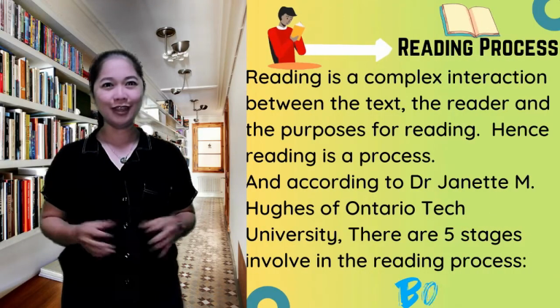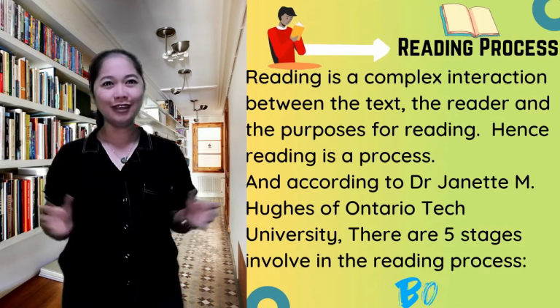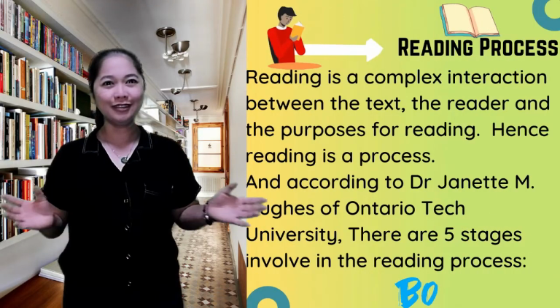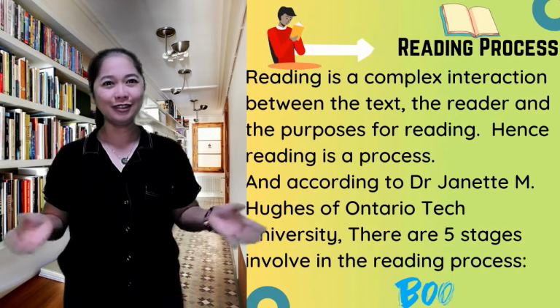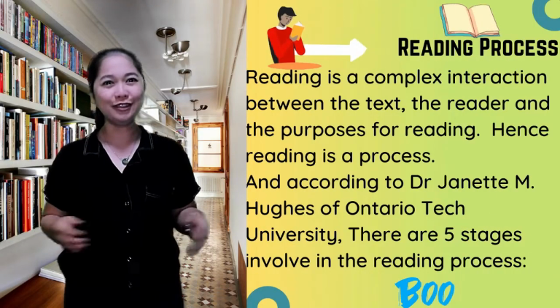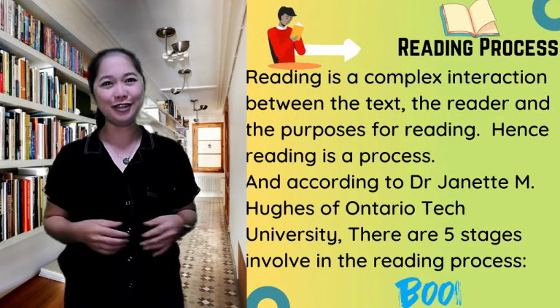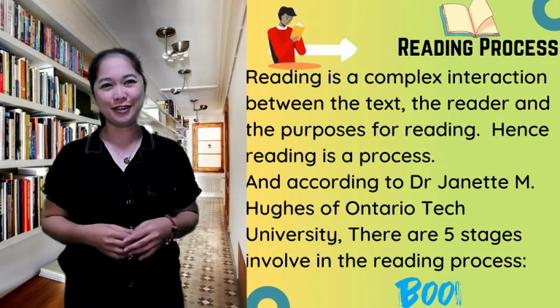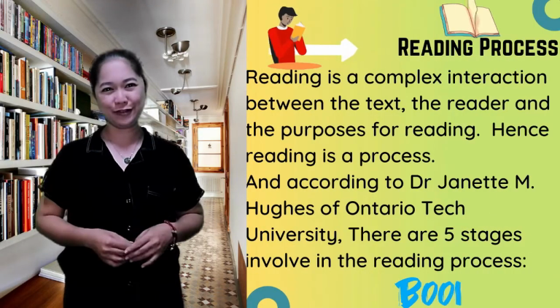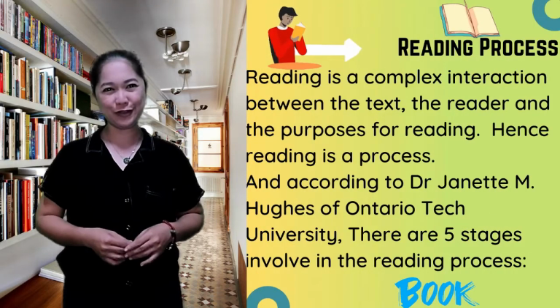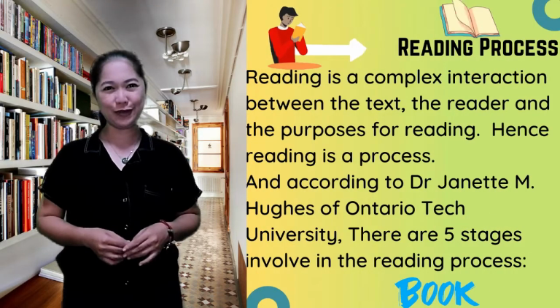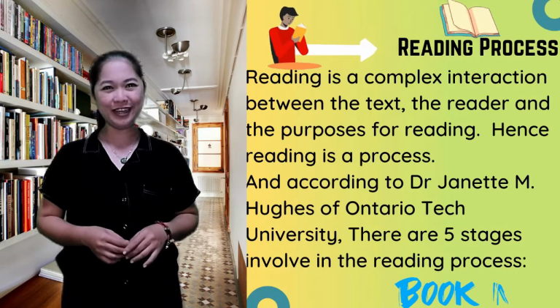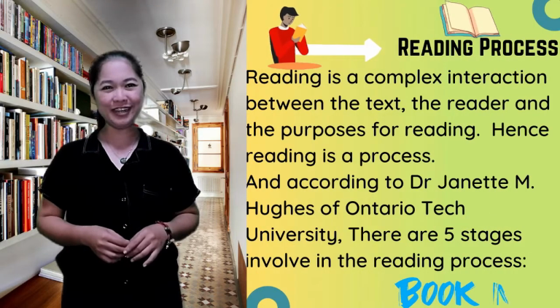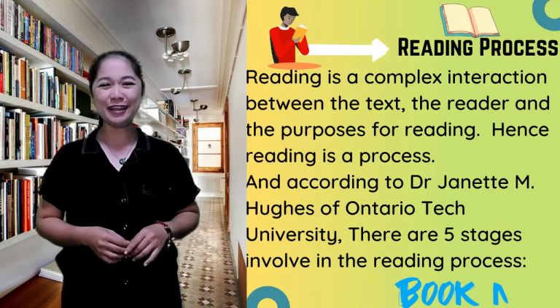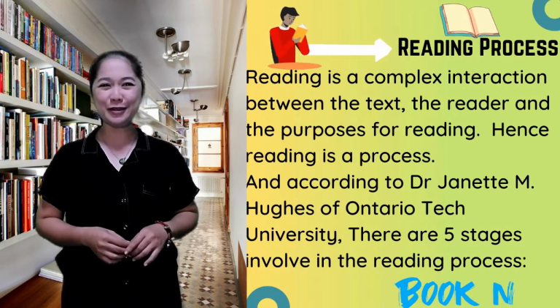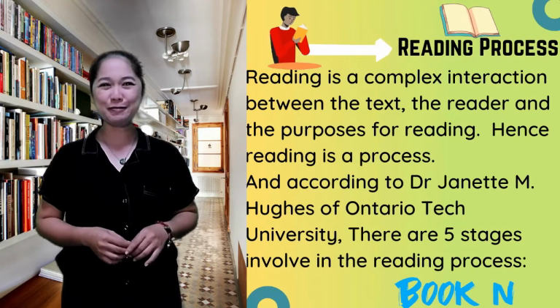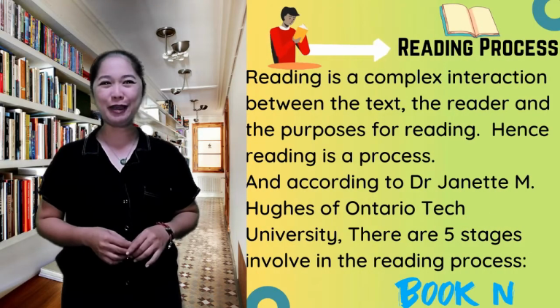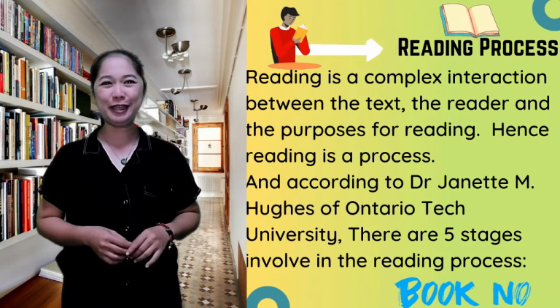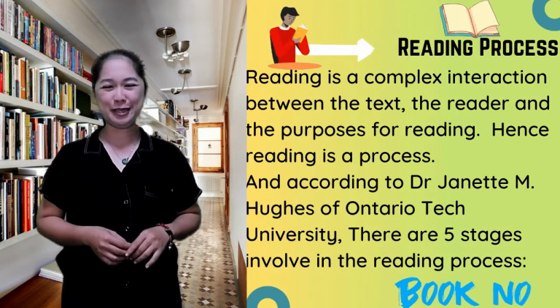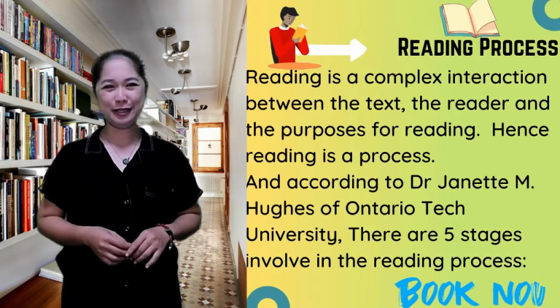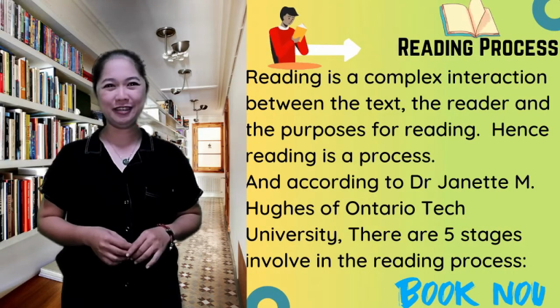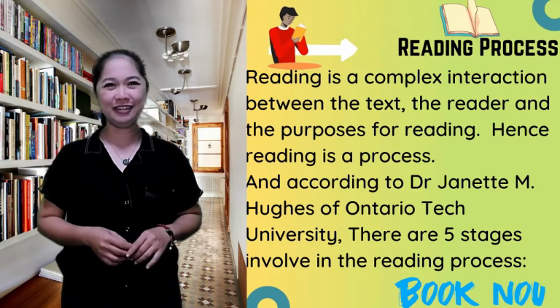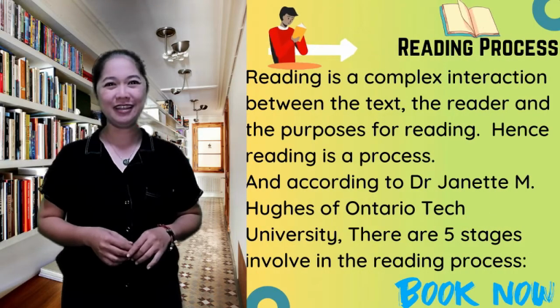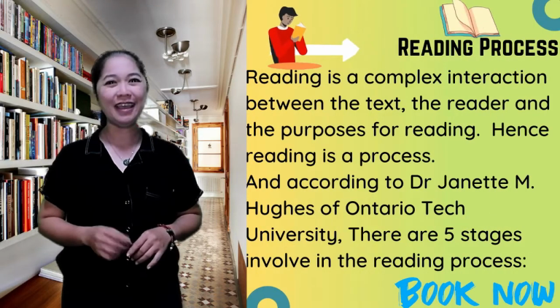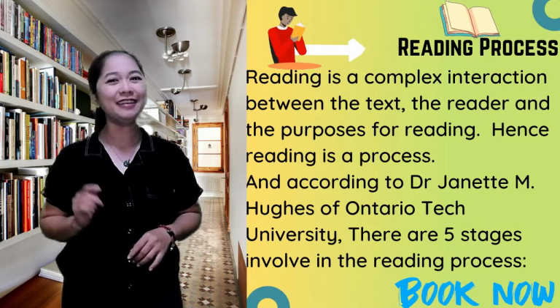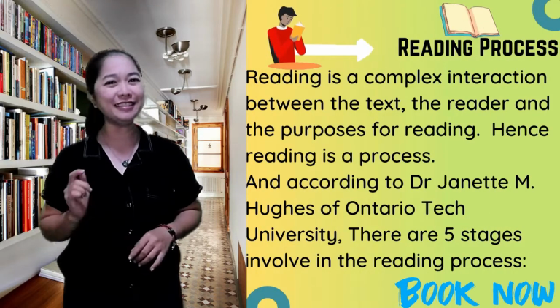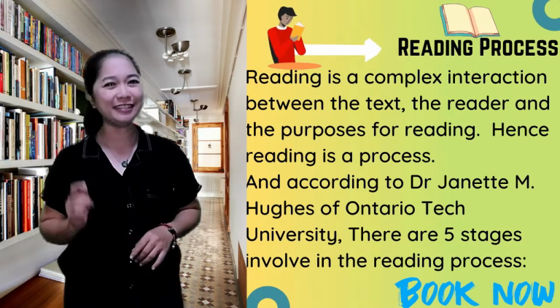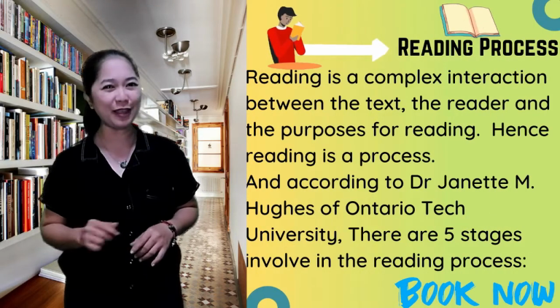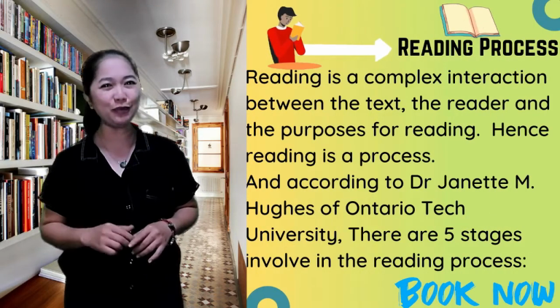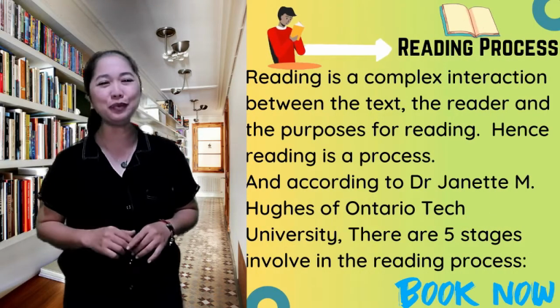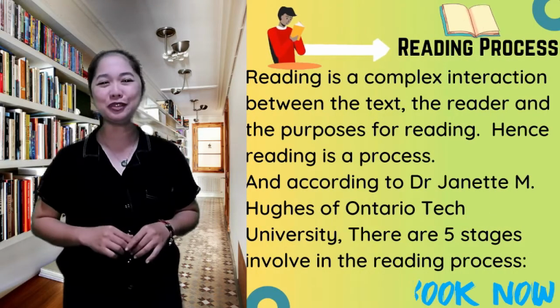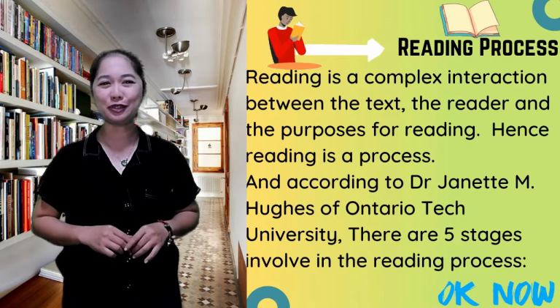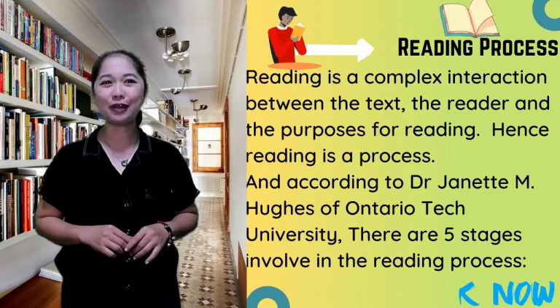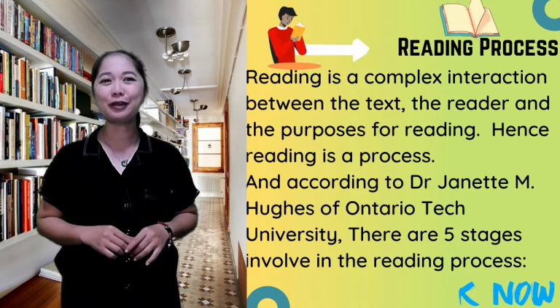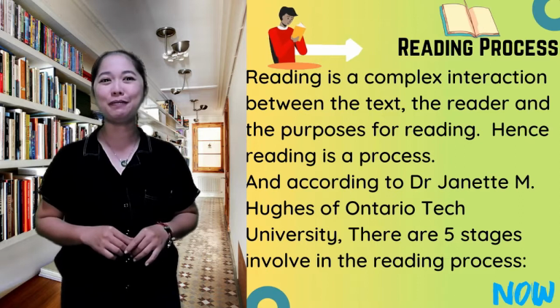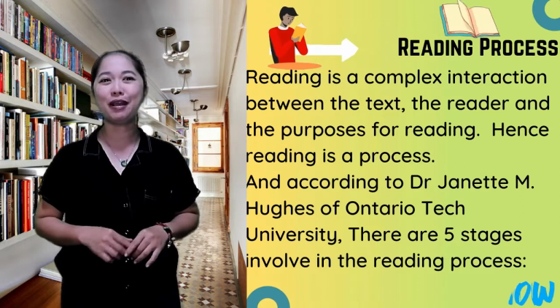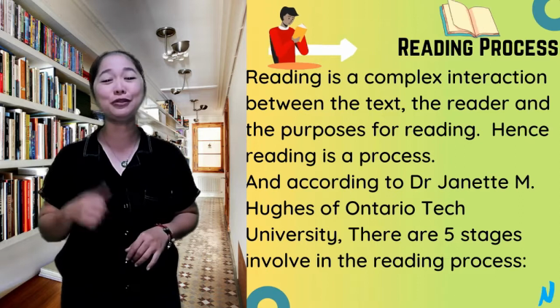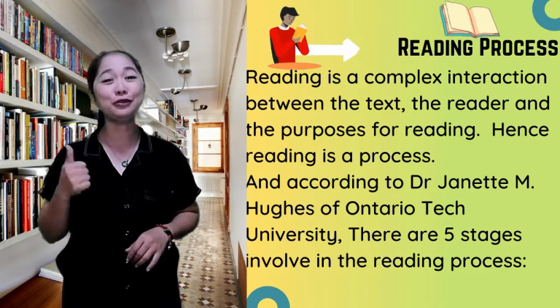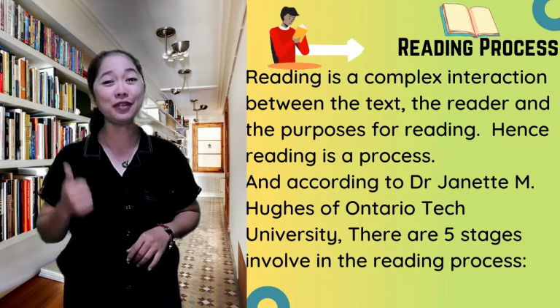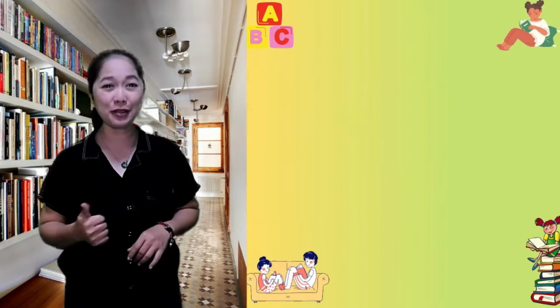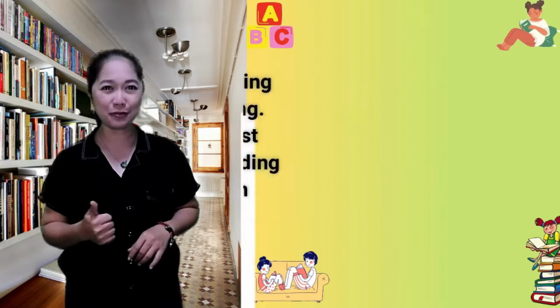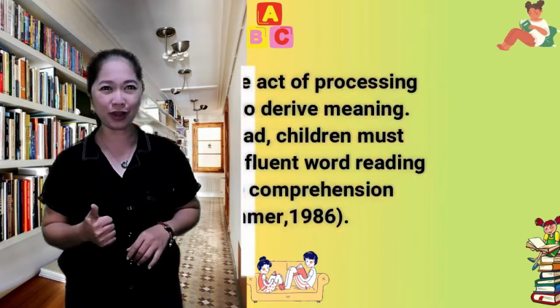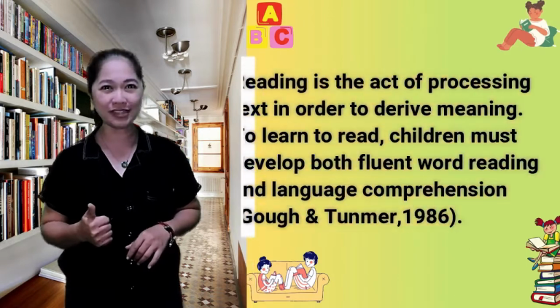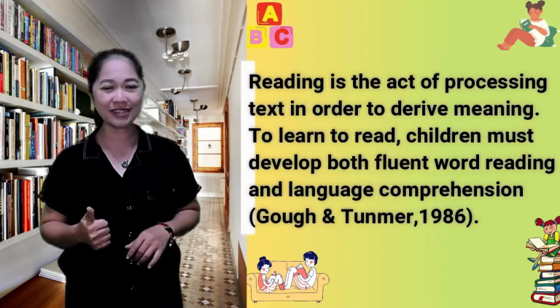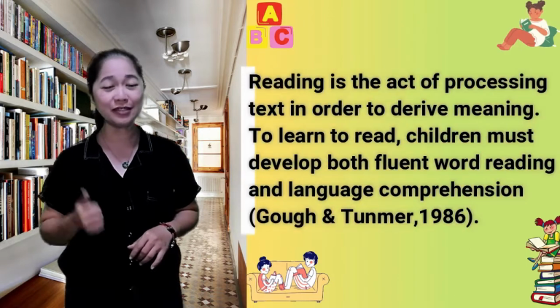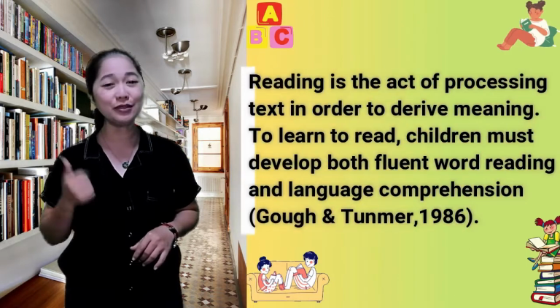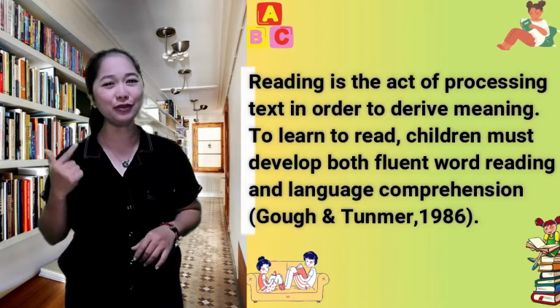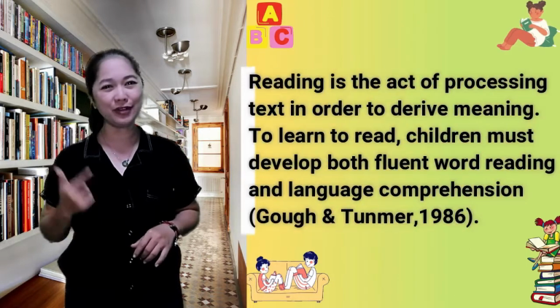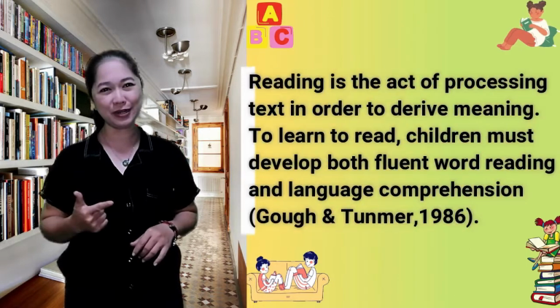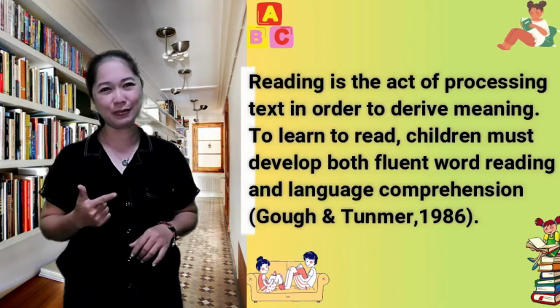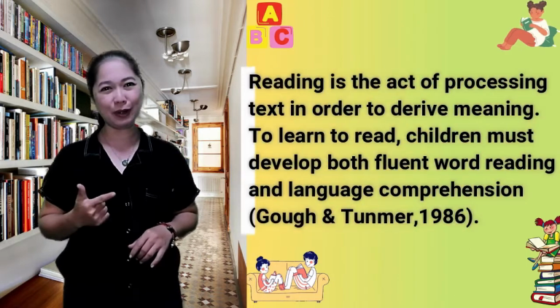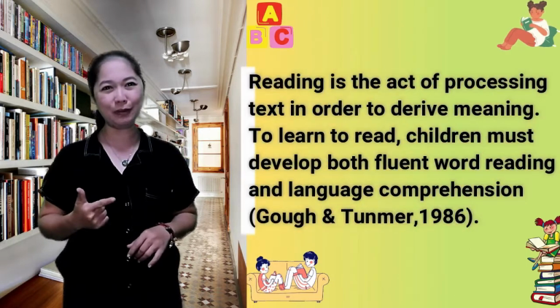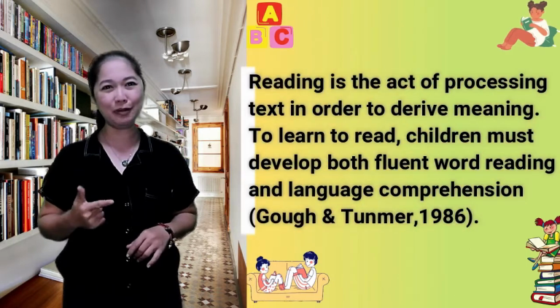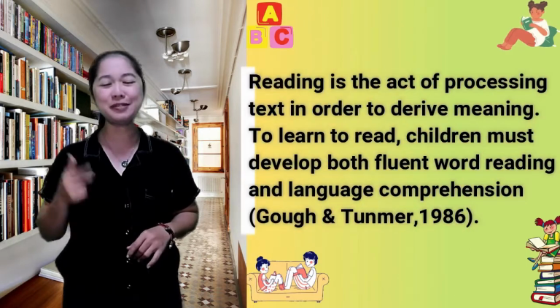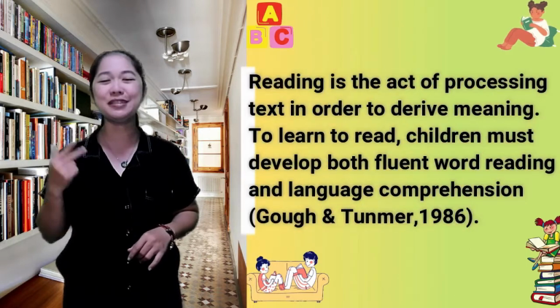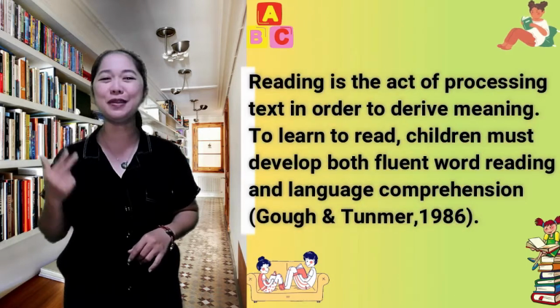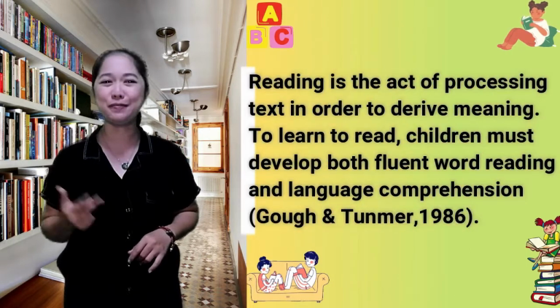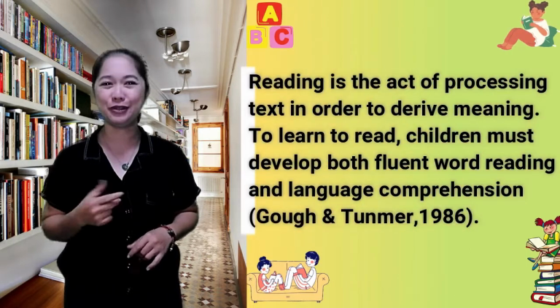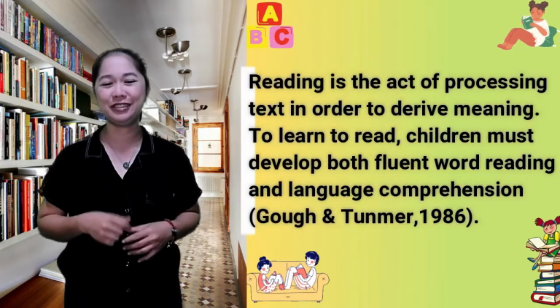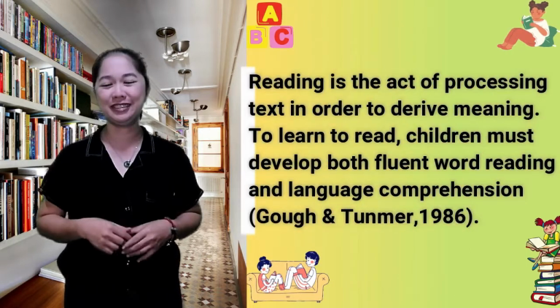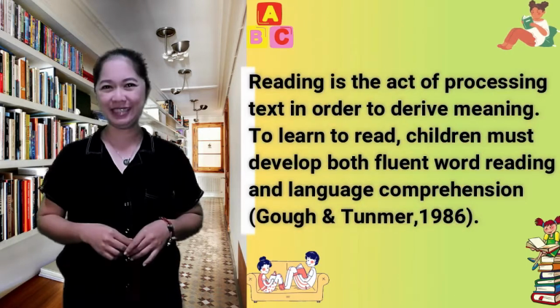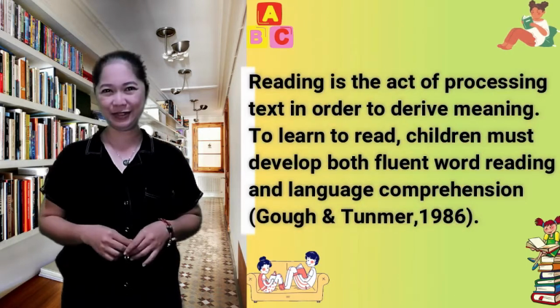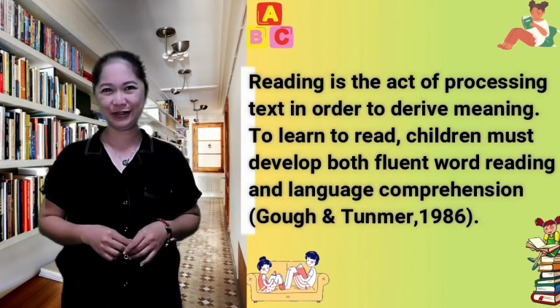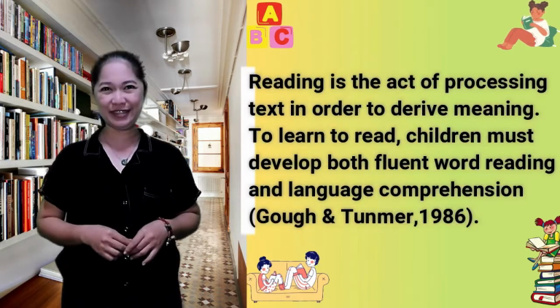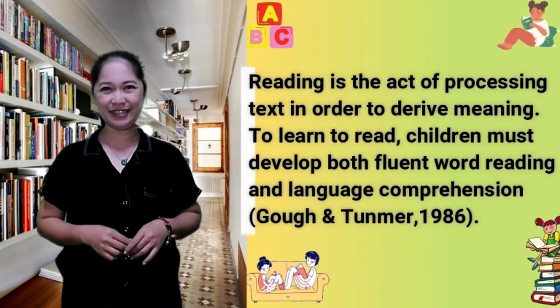Good day everyone, Yenon Bai here. Today we will talk about reading process, reading problems, and emergent literacy.